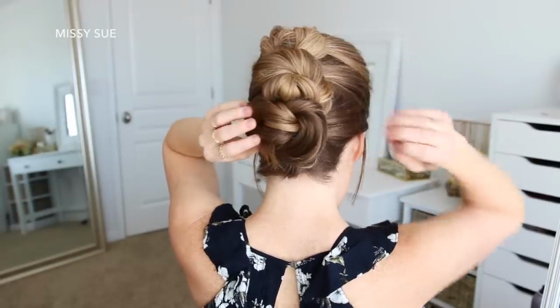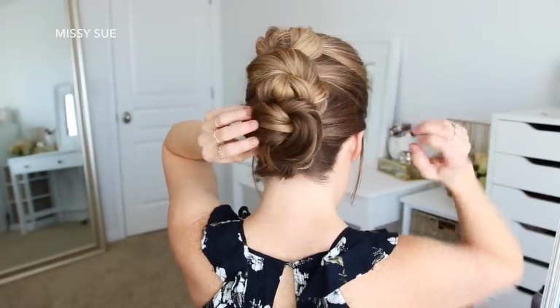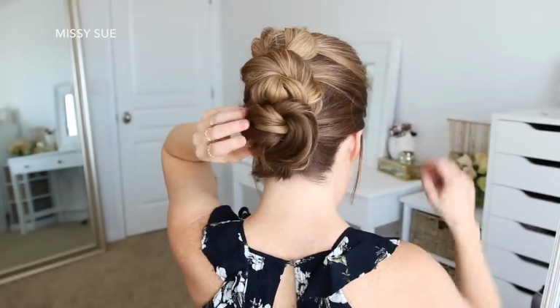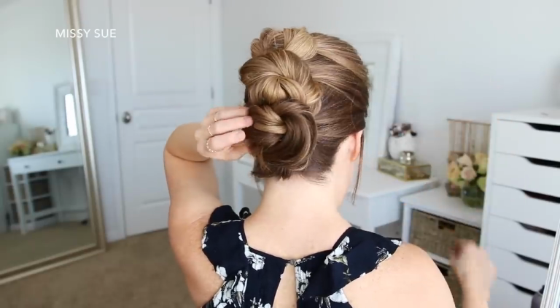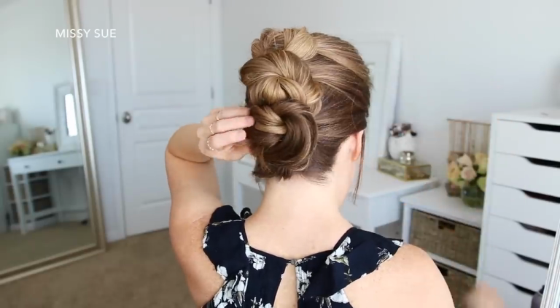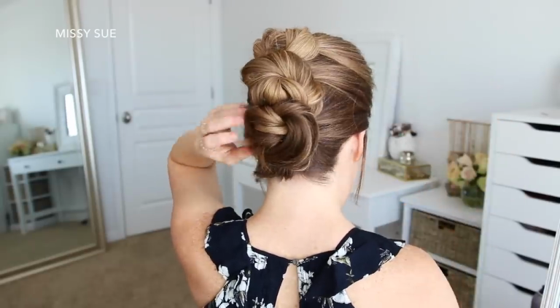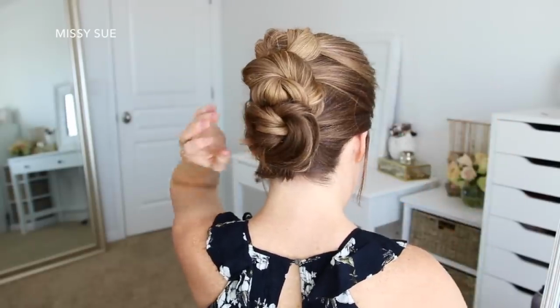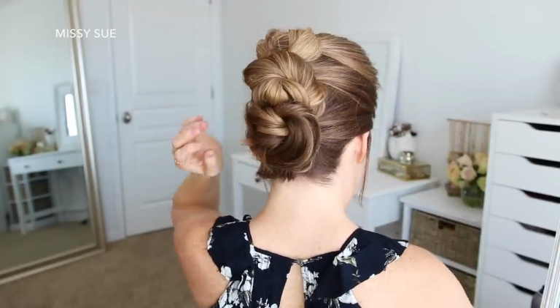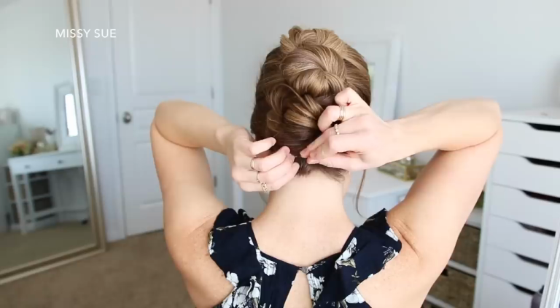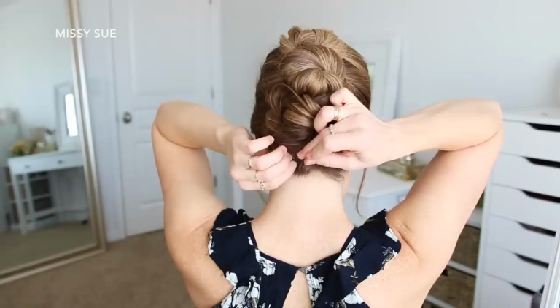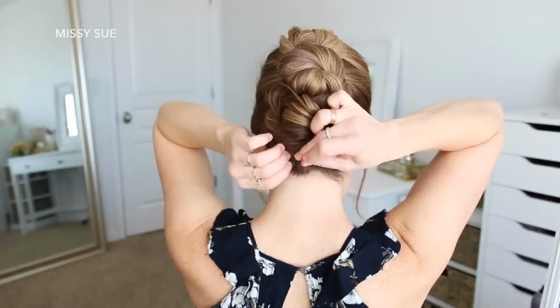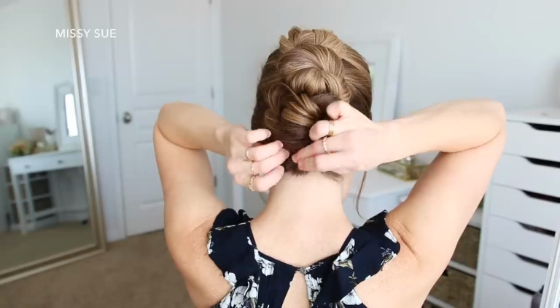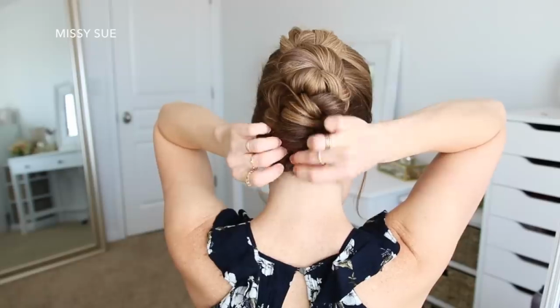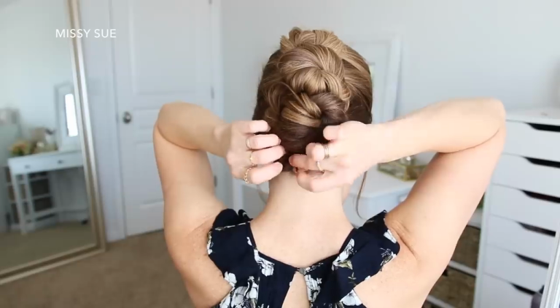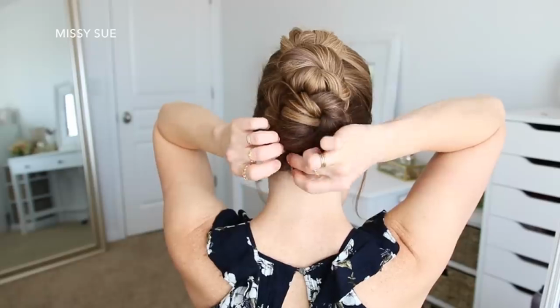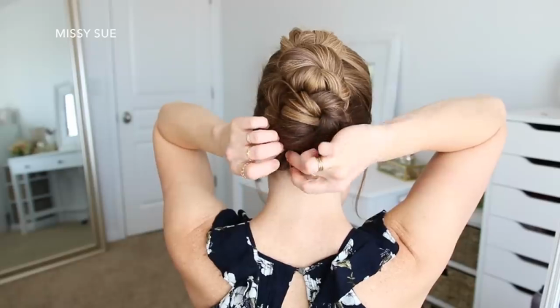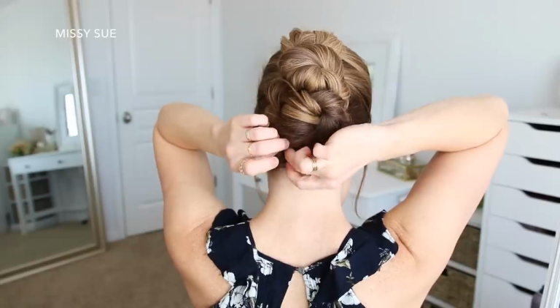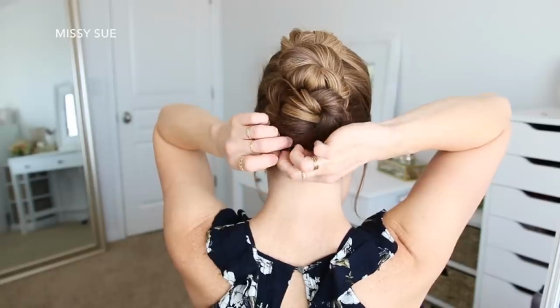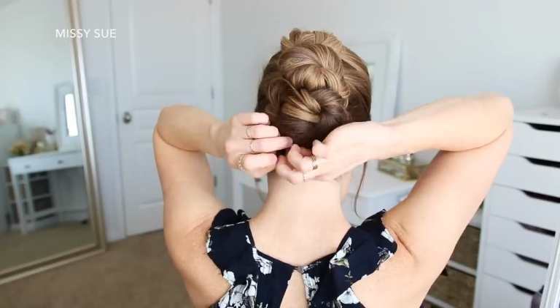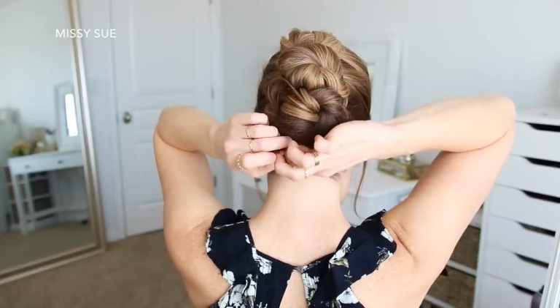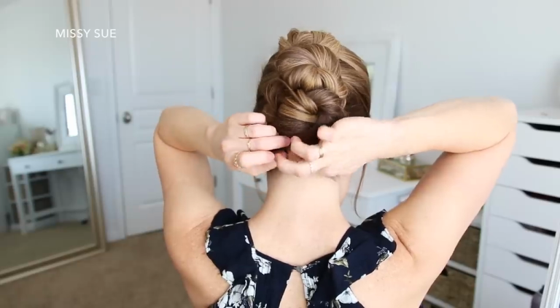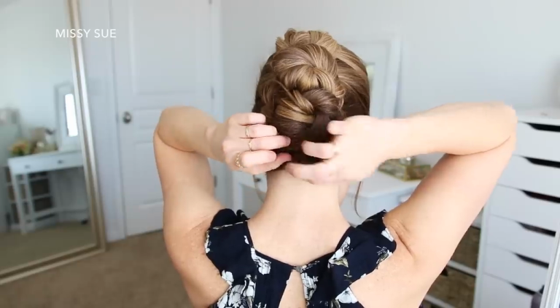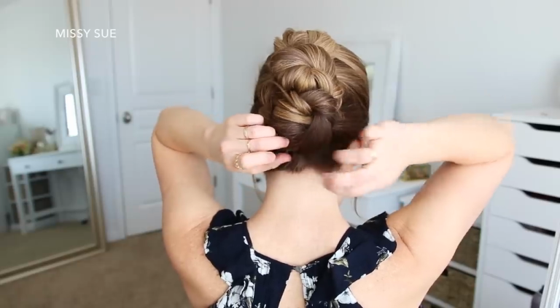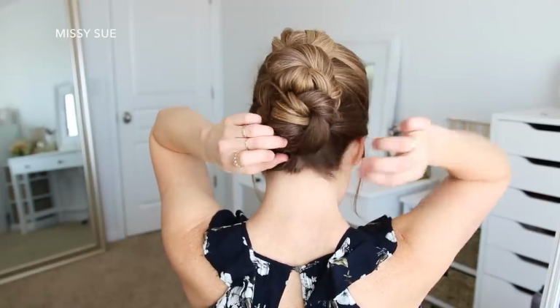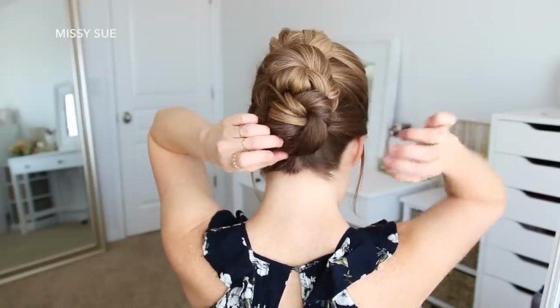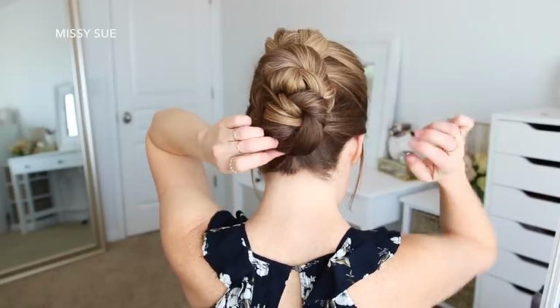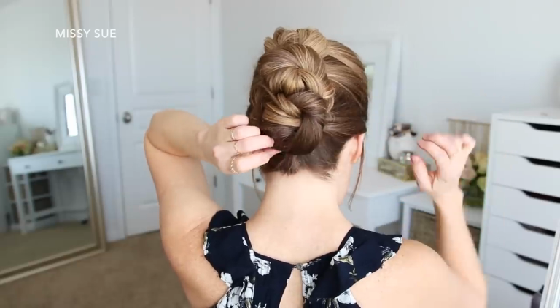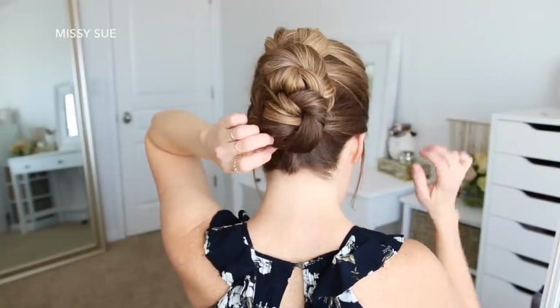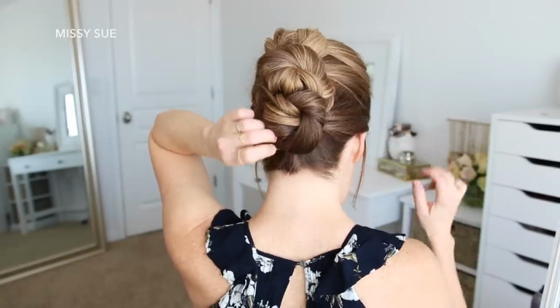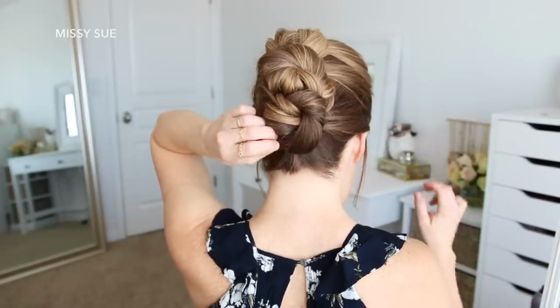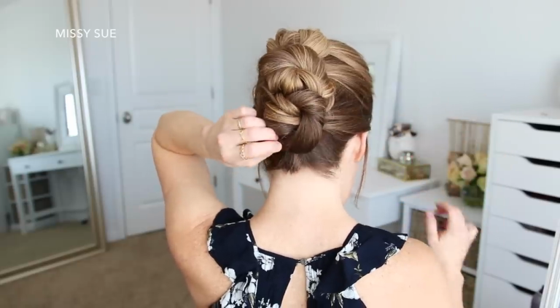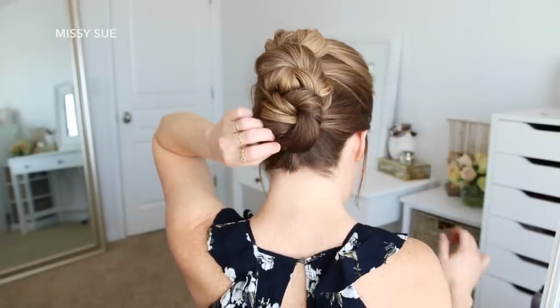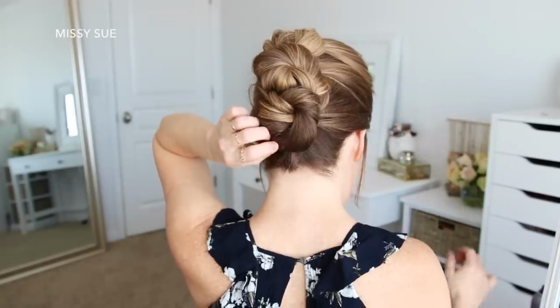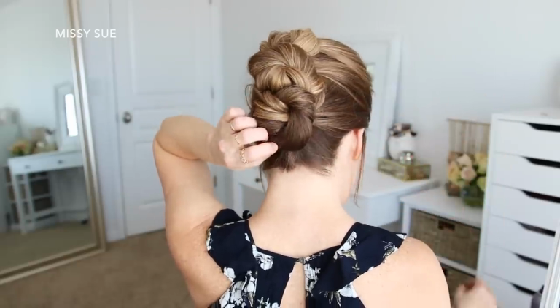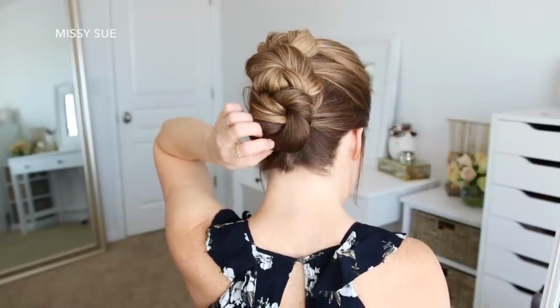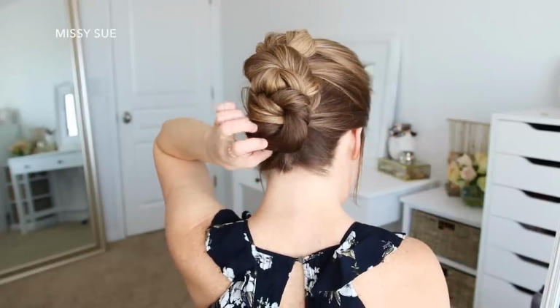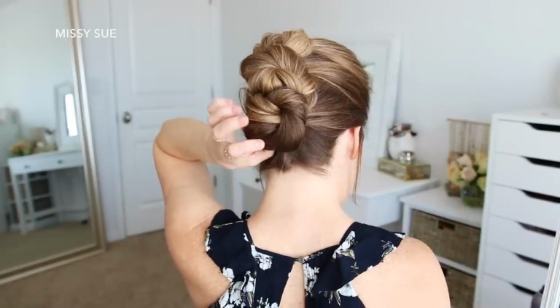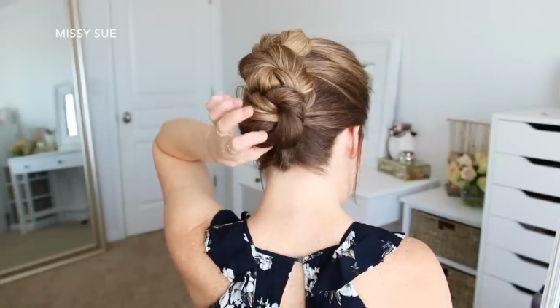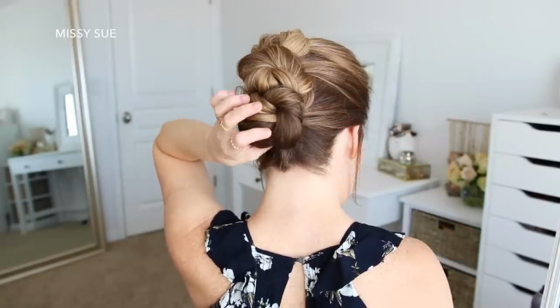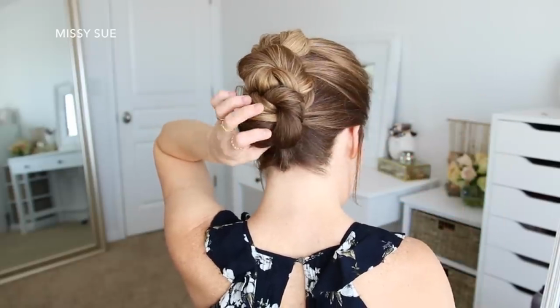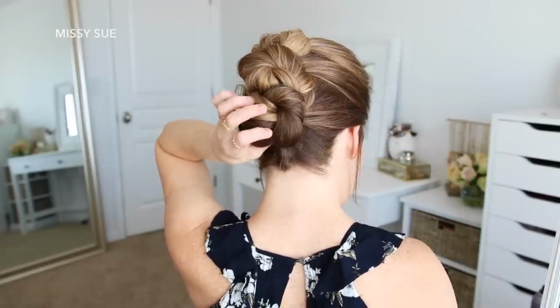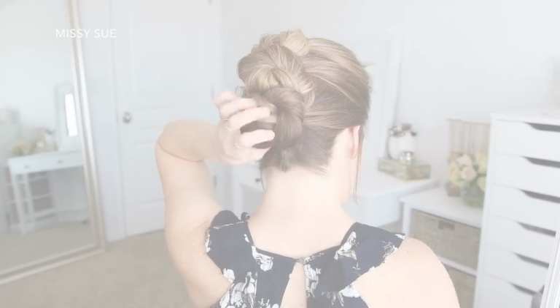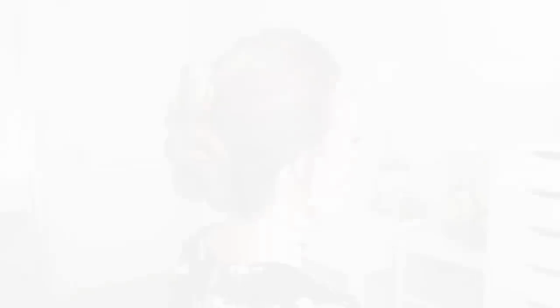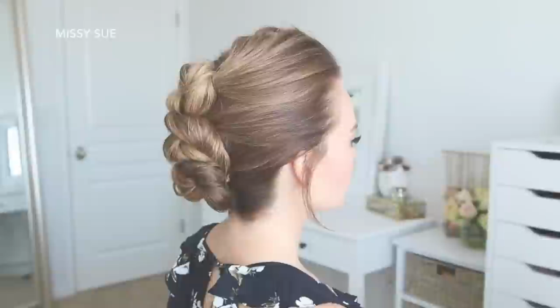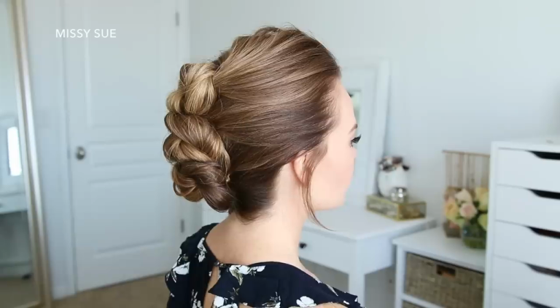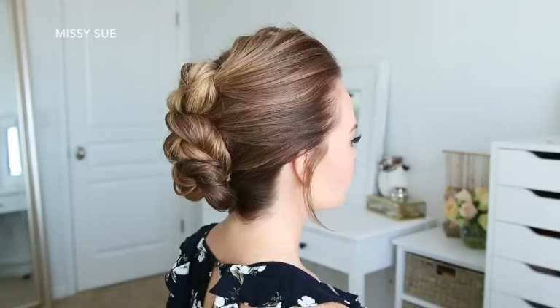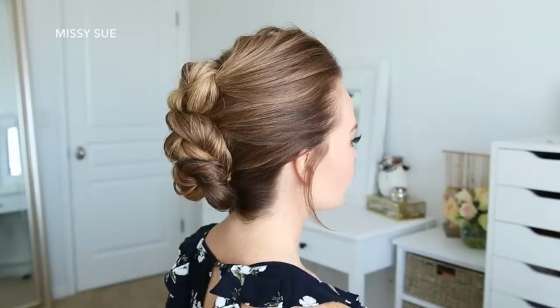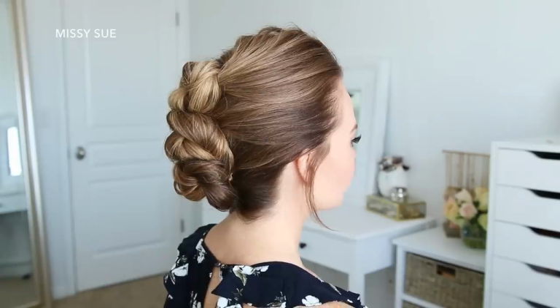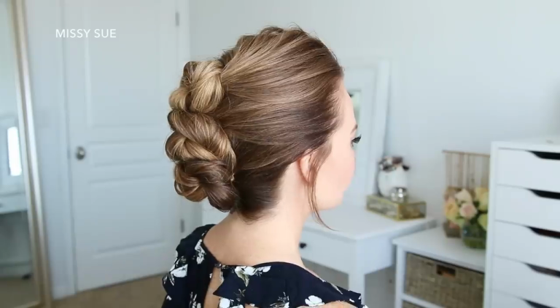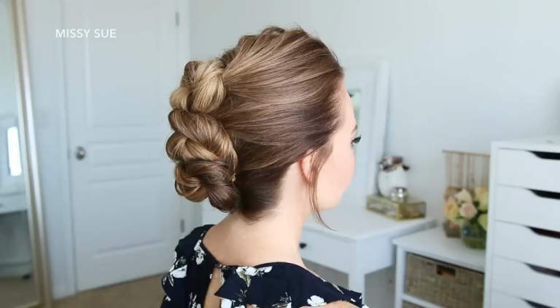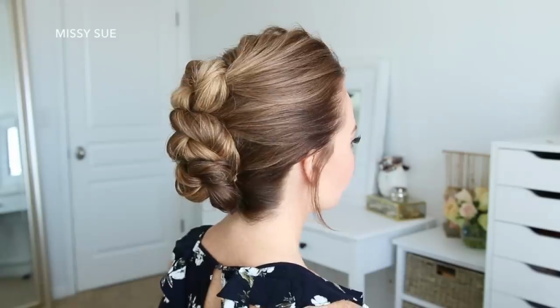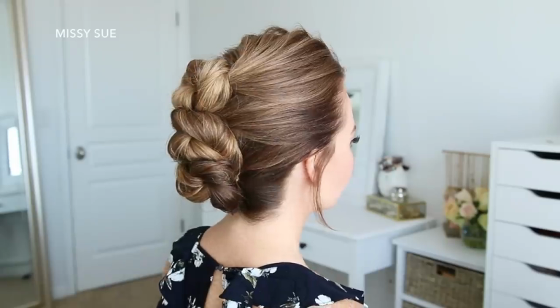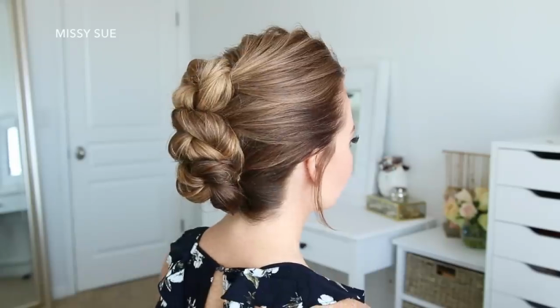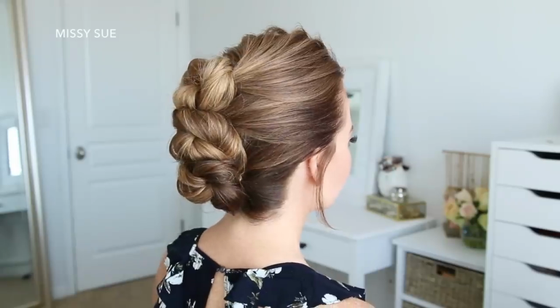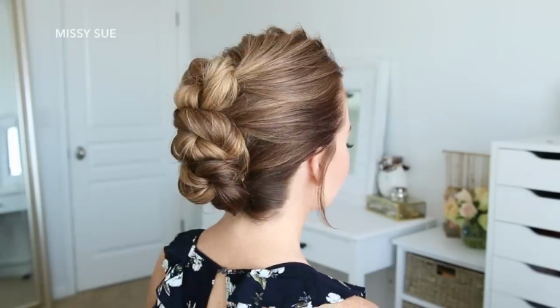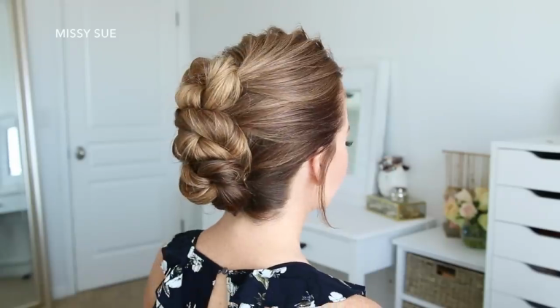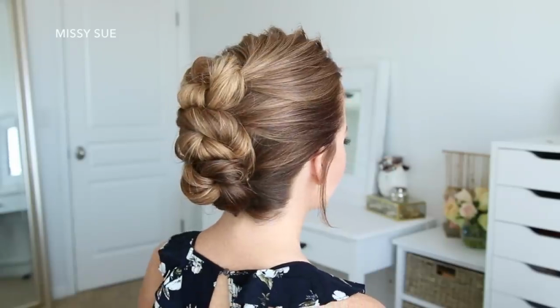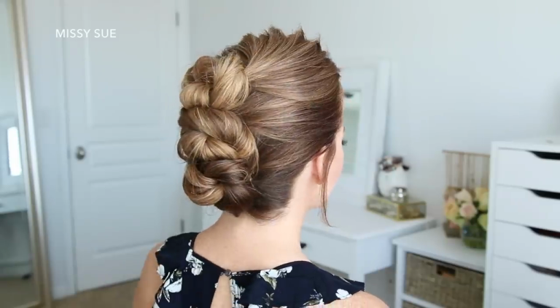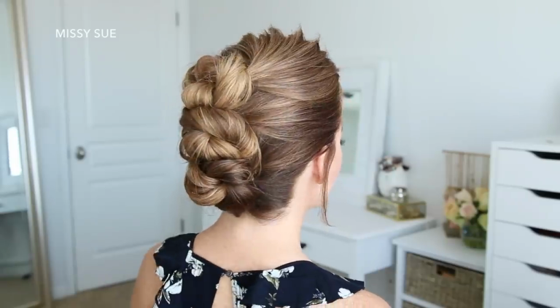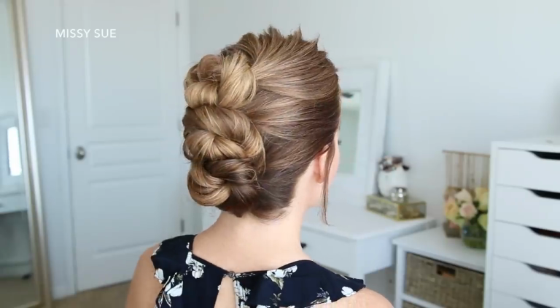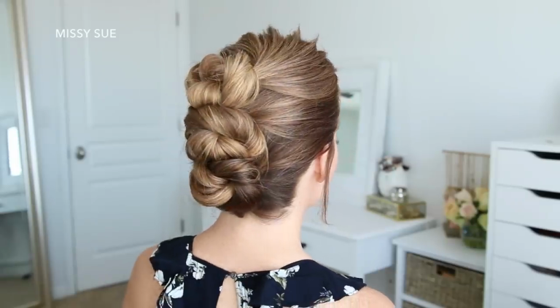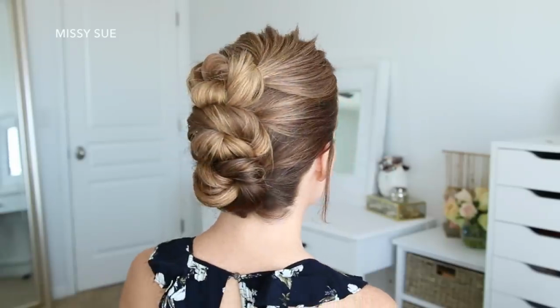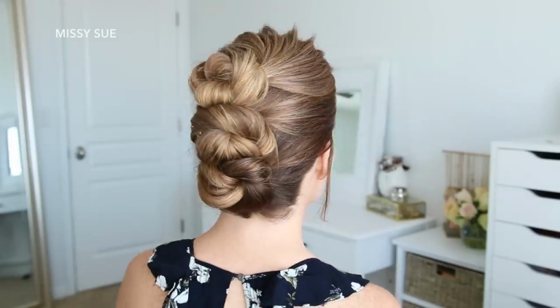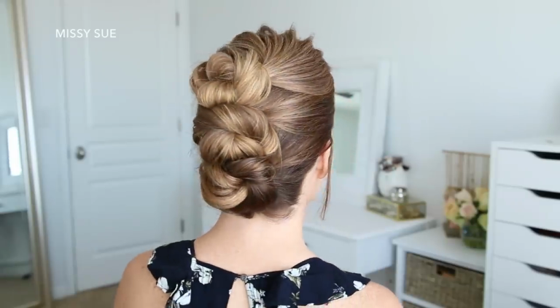Styles like this are some of my very favorites. It's kind of like a mix between a high bun and a low bun, but with an edgy twist. I just love it so much.